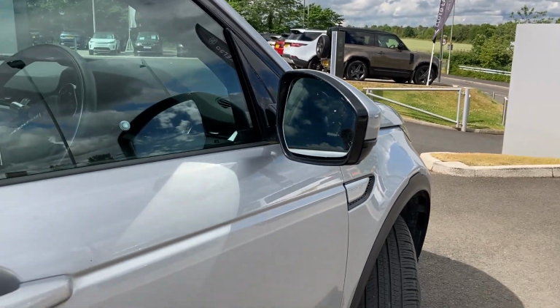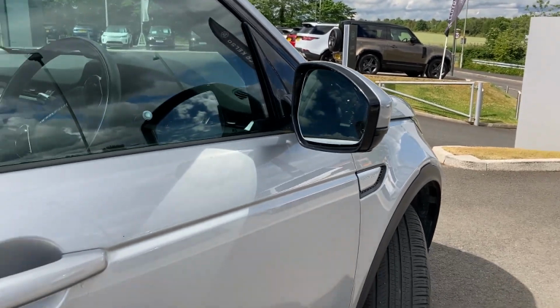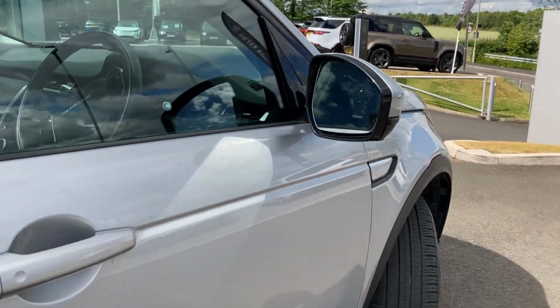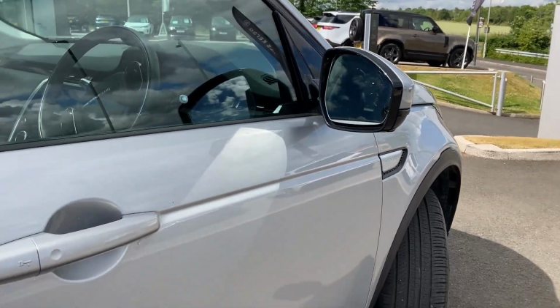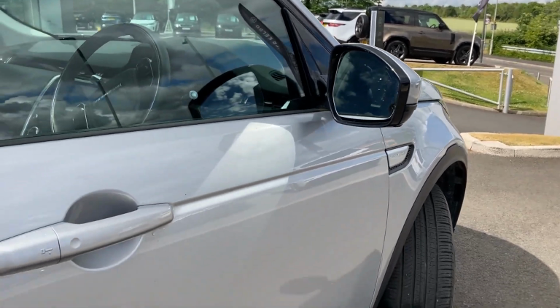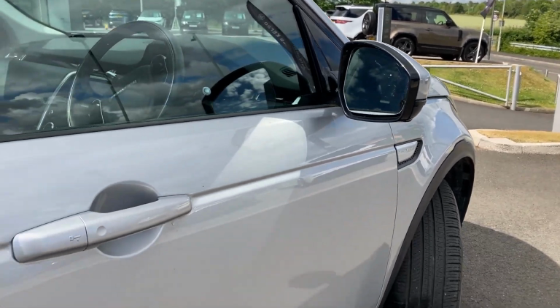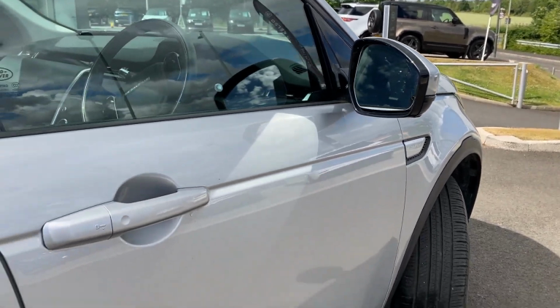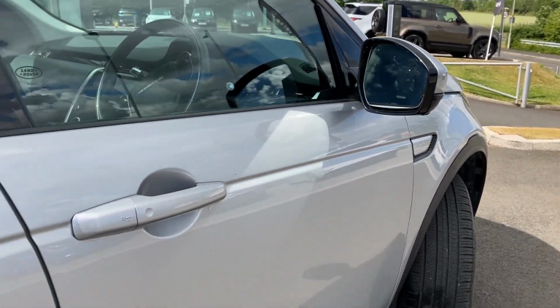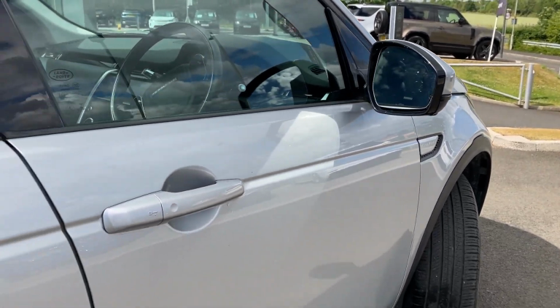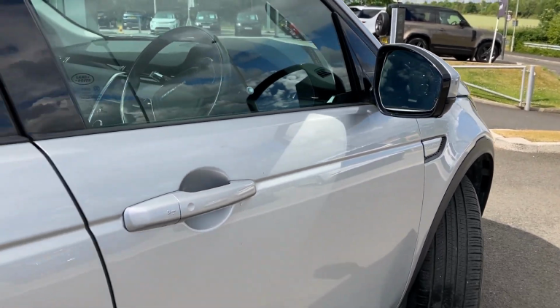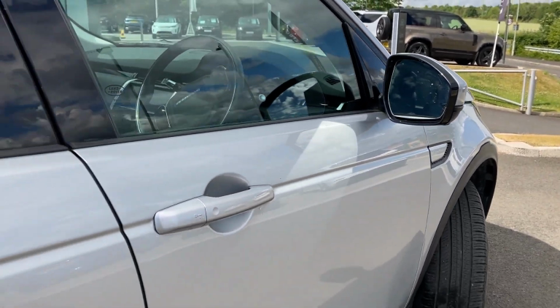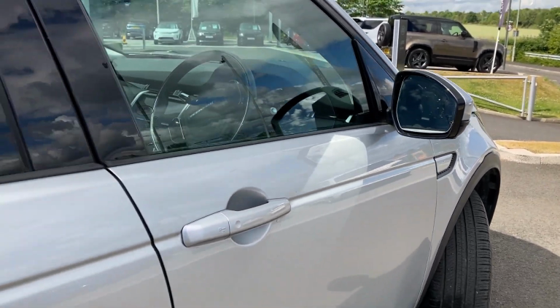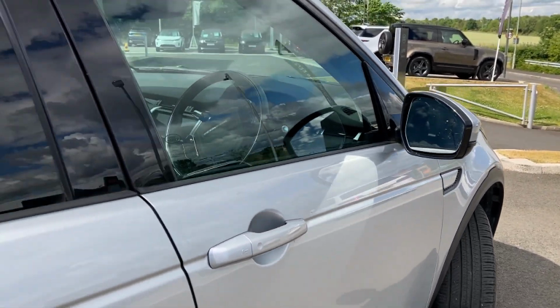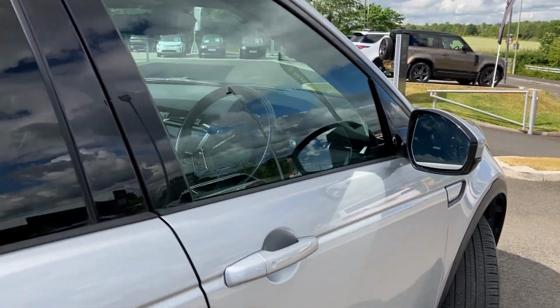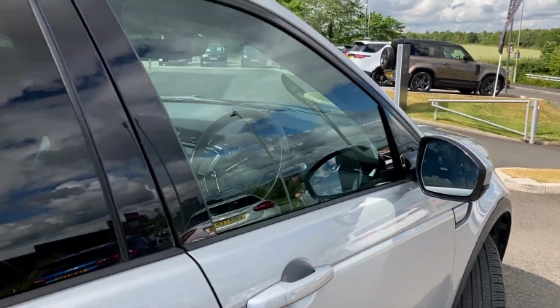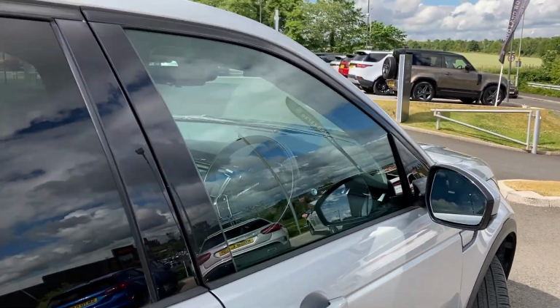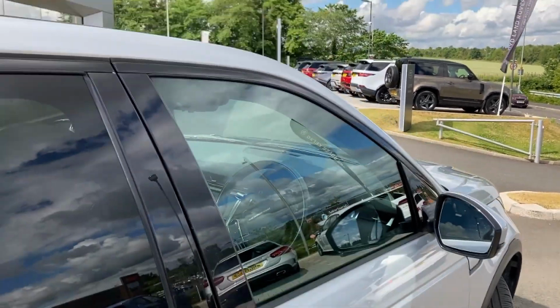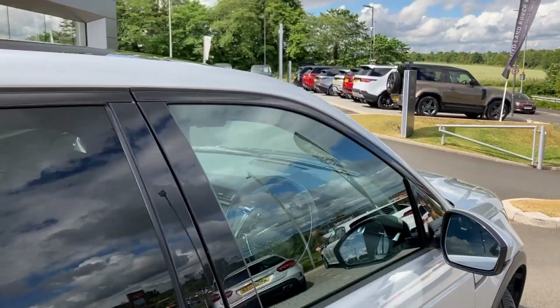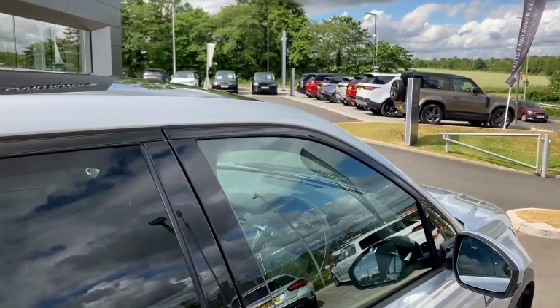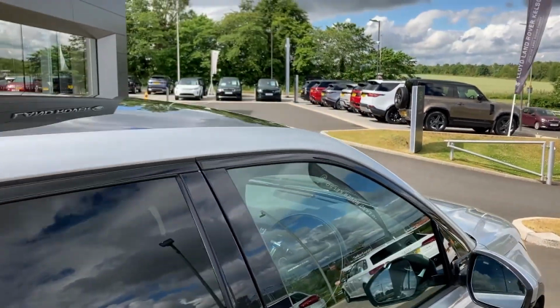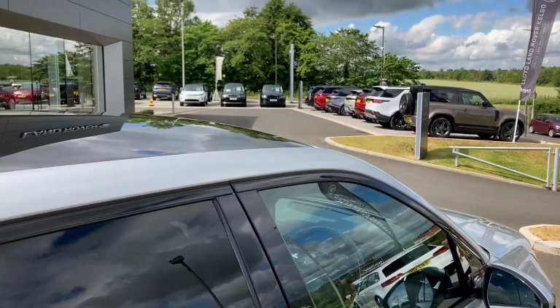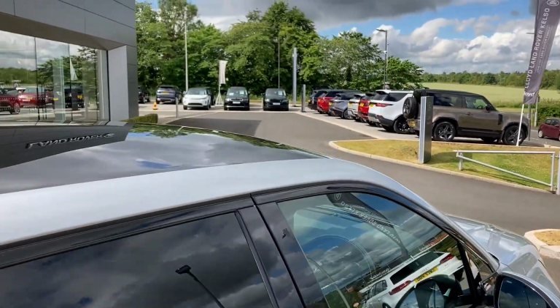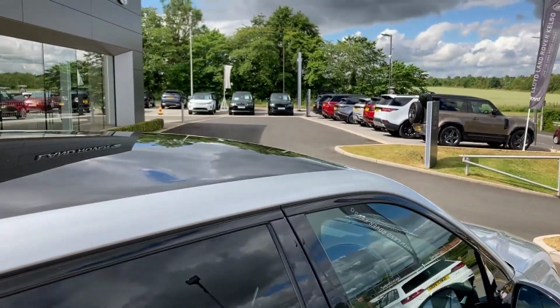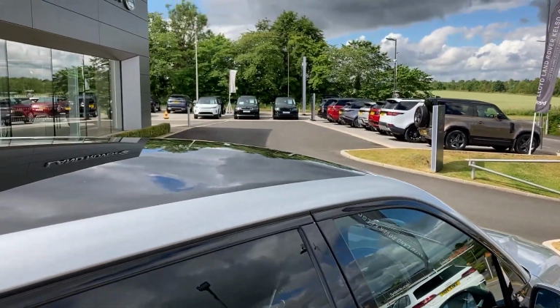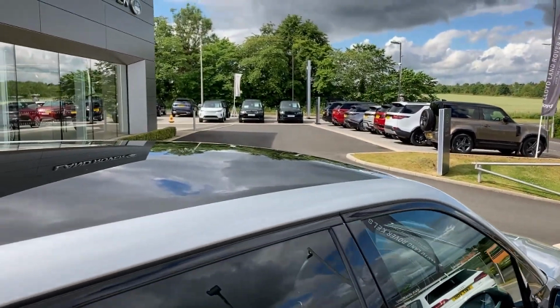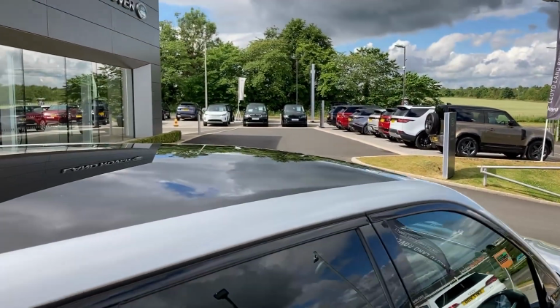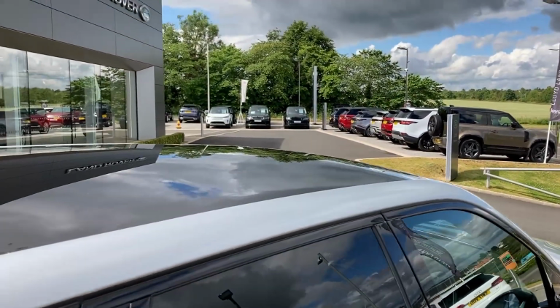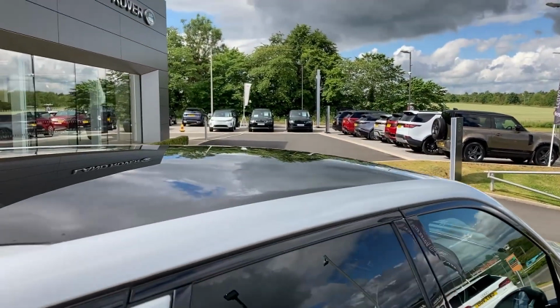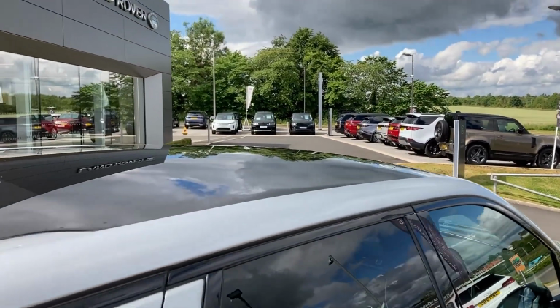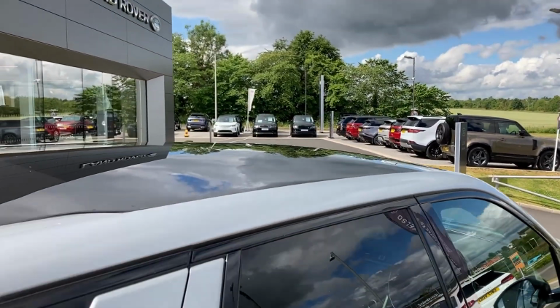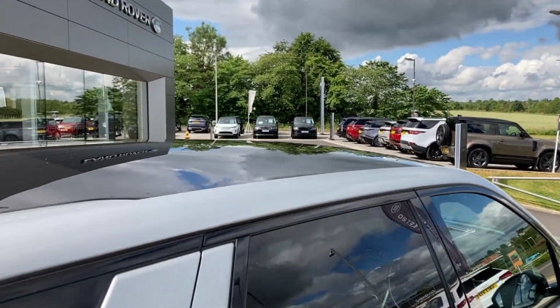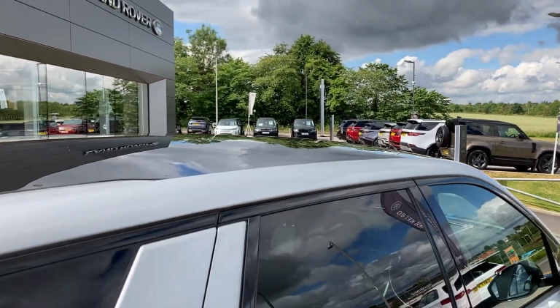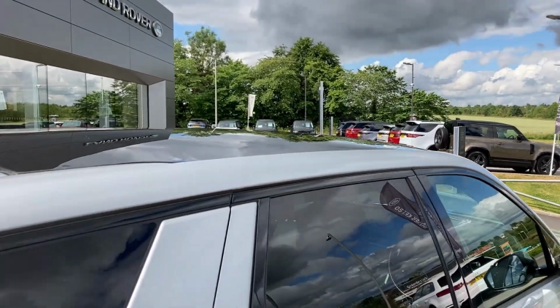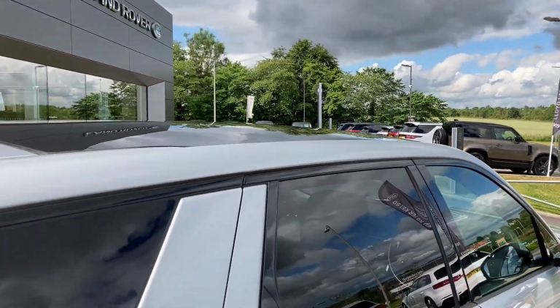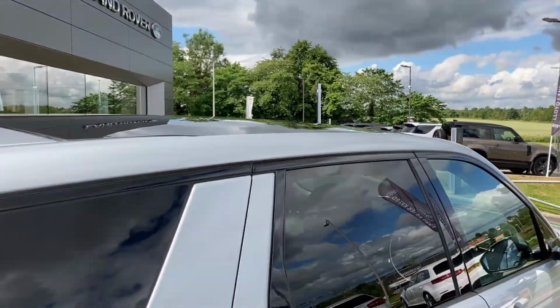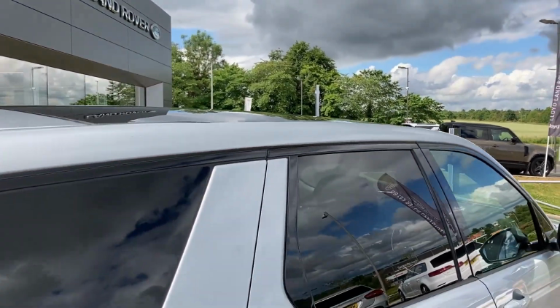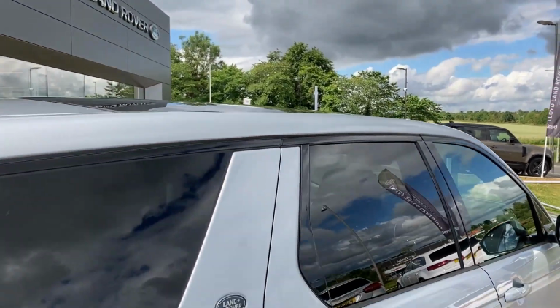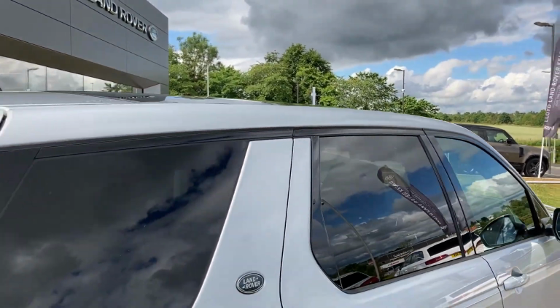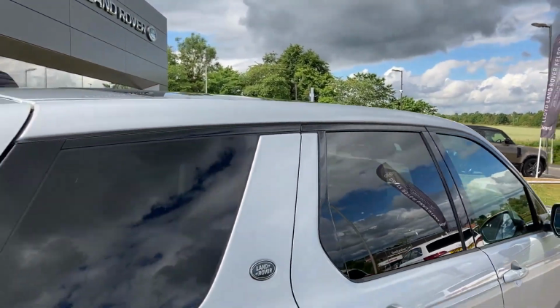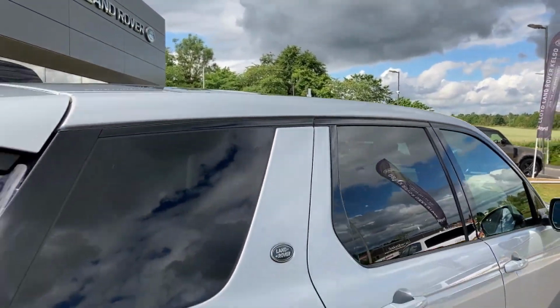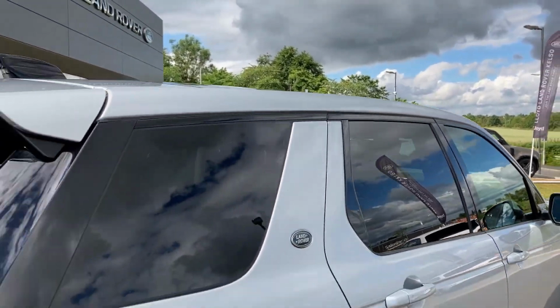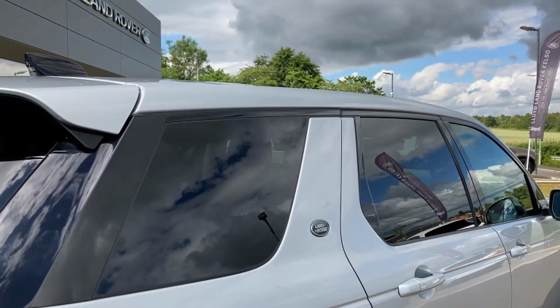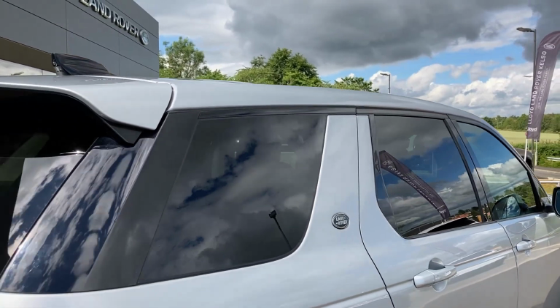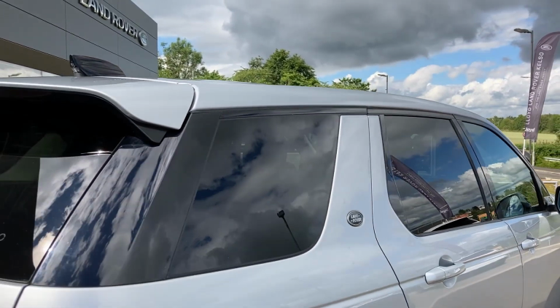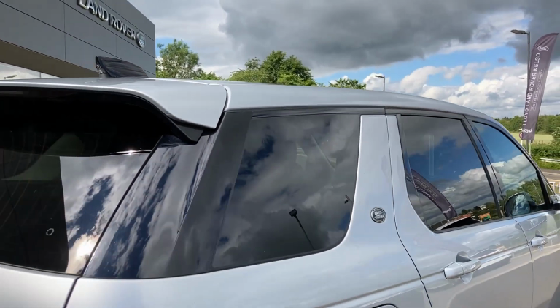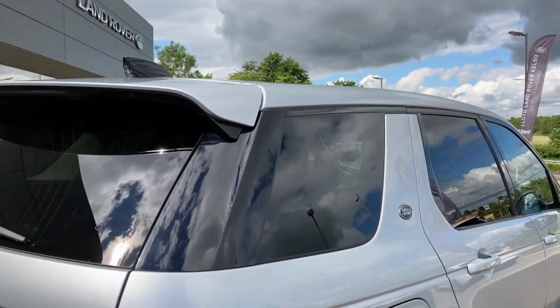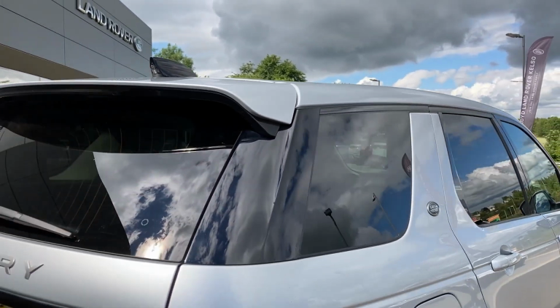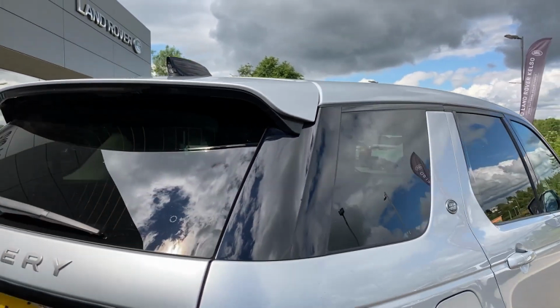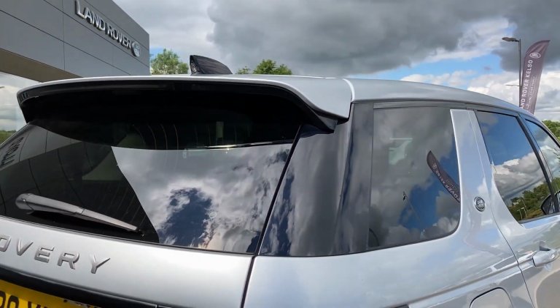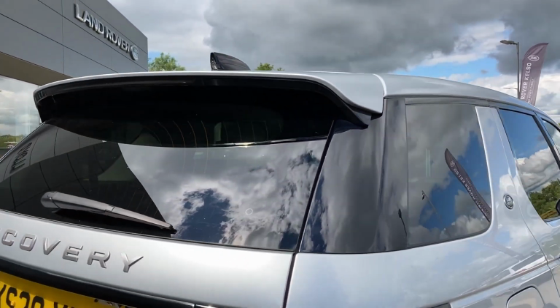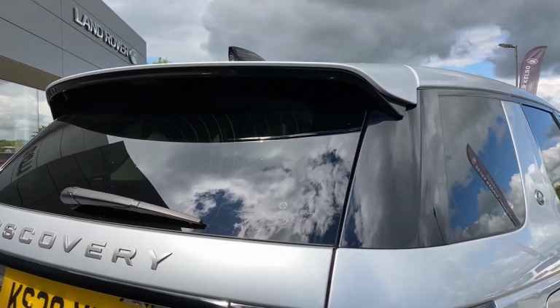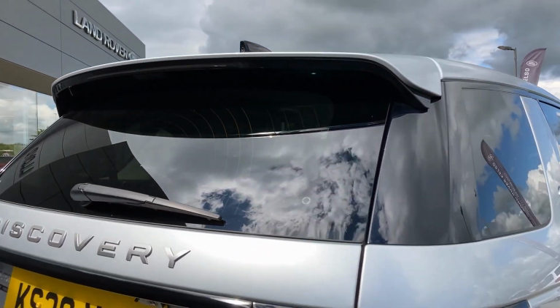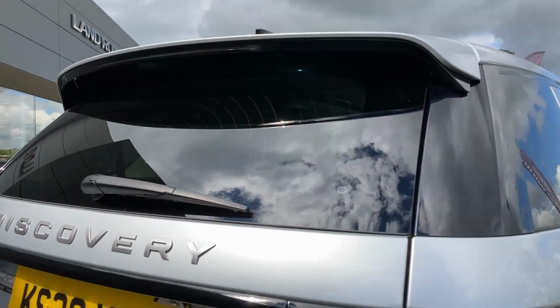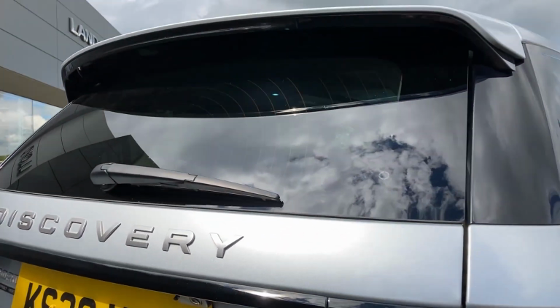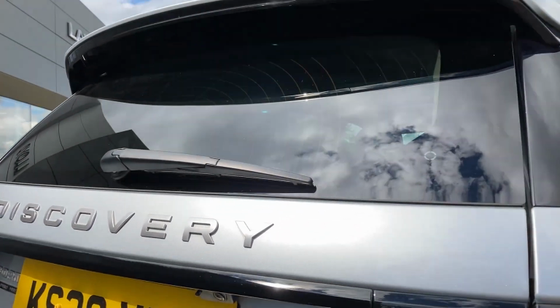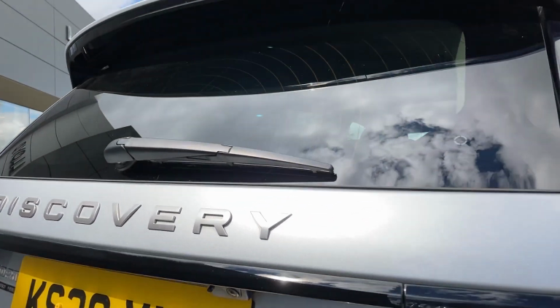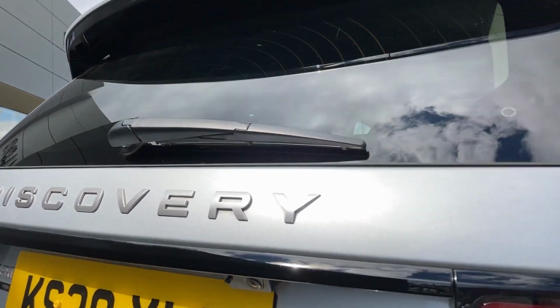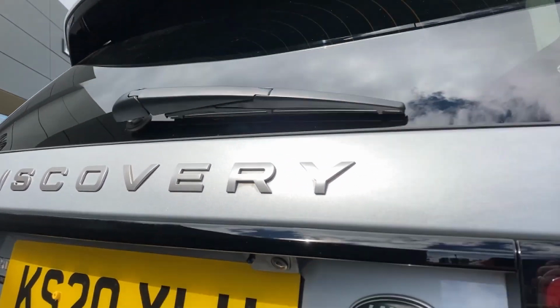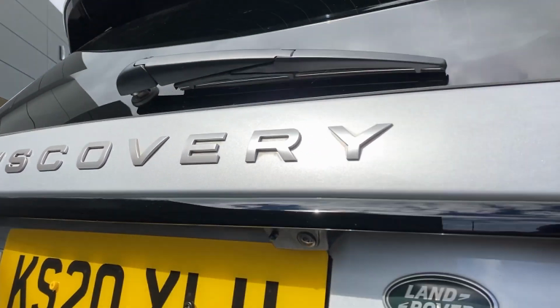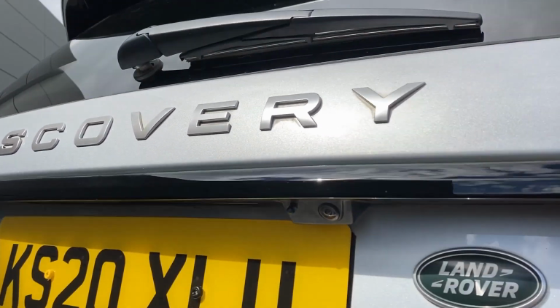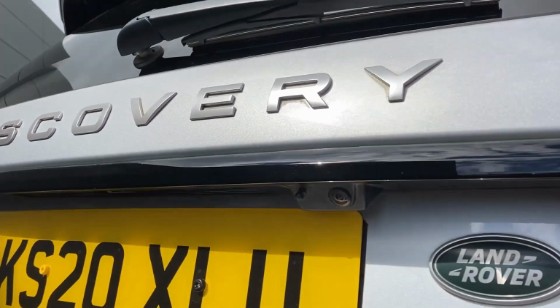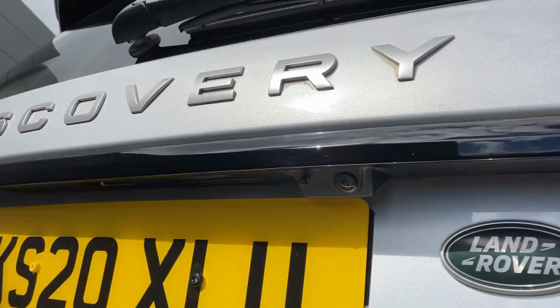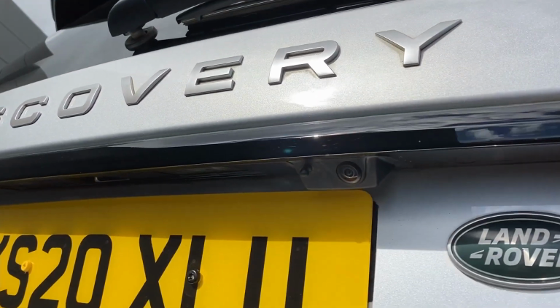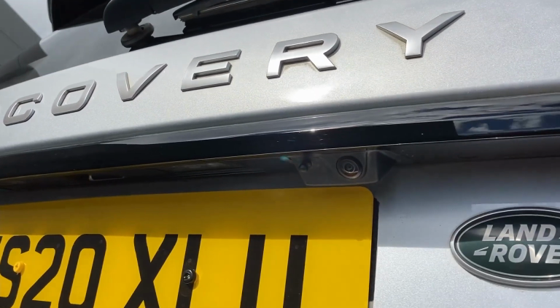We also have keyless entry, a fixed panoramic roof, privacy glass, and on the tailgate we have the rear camera.